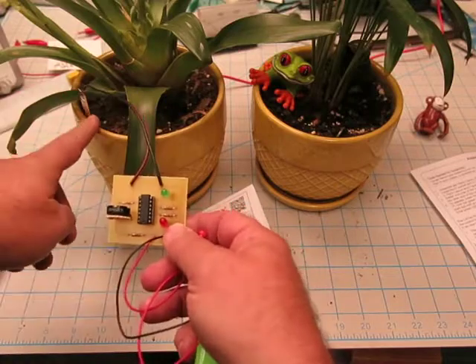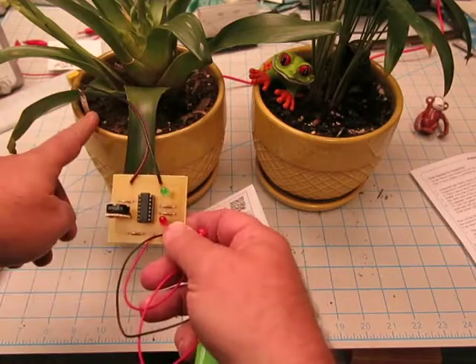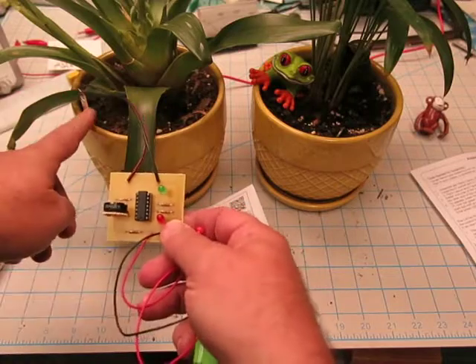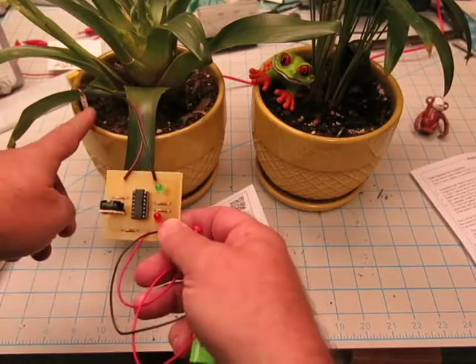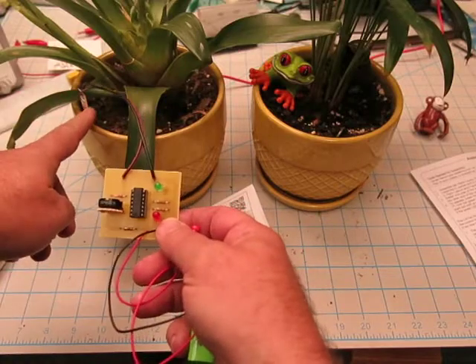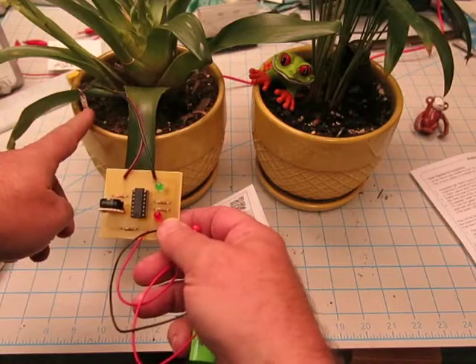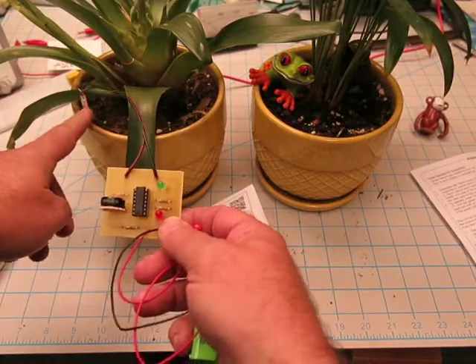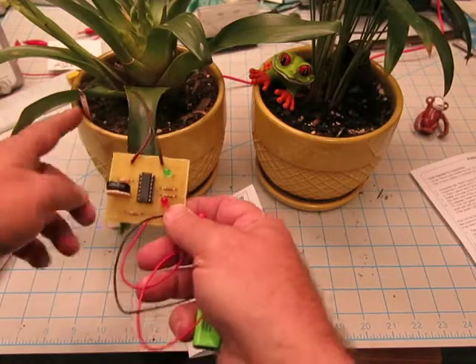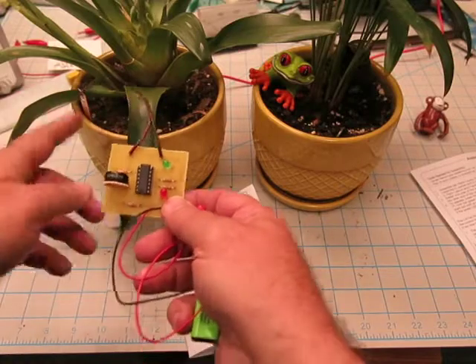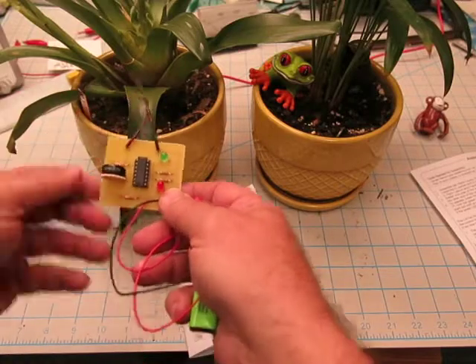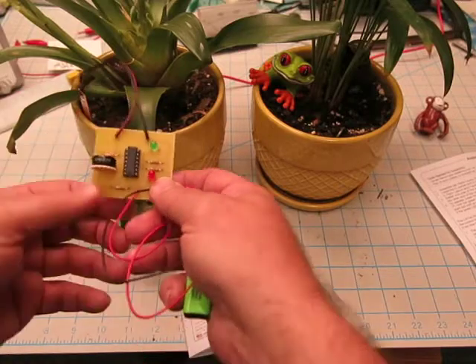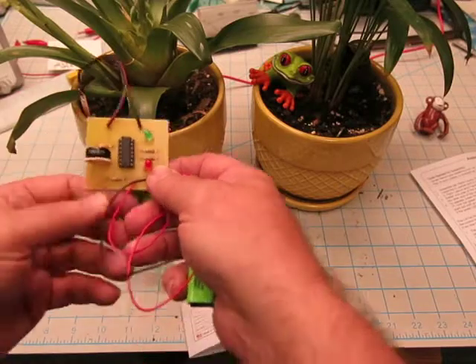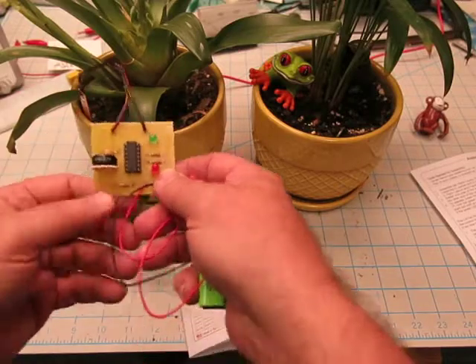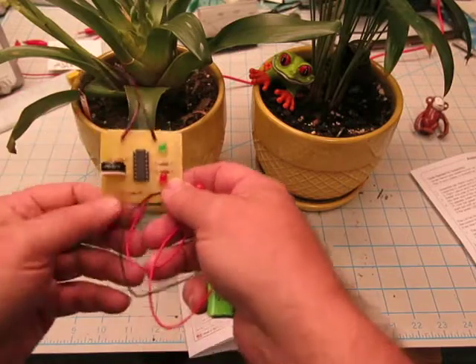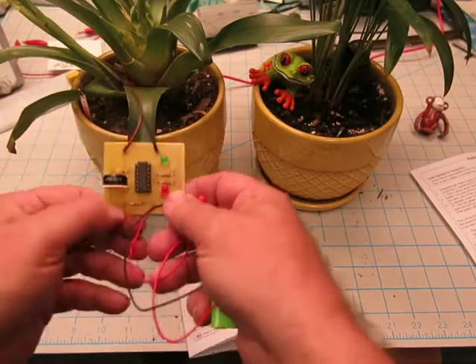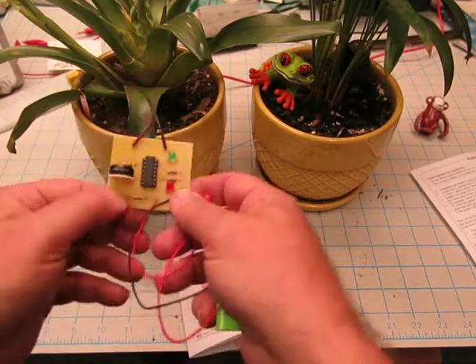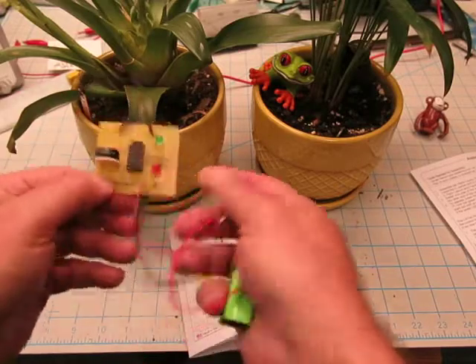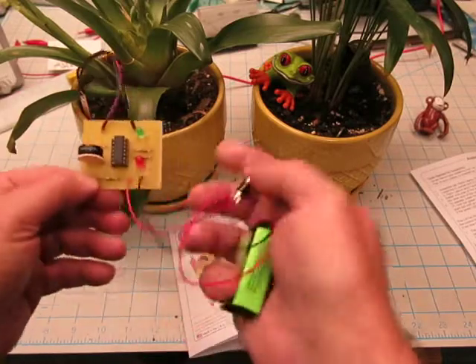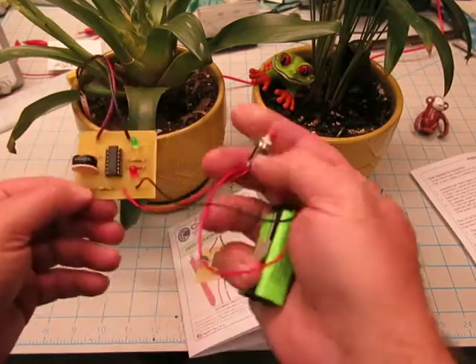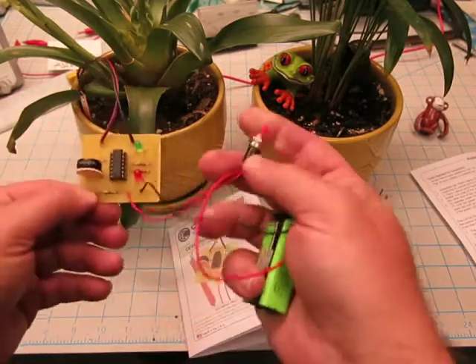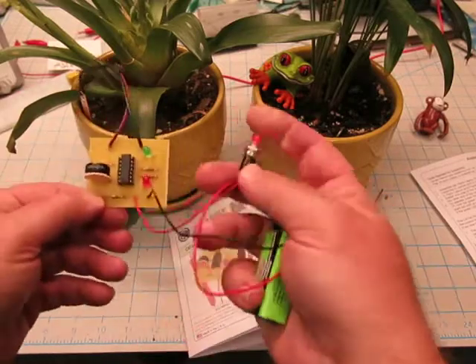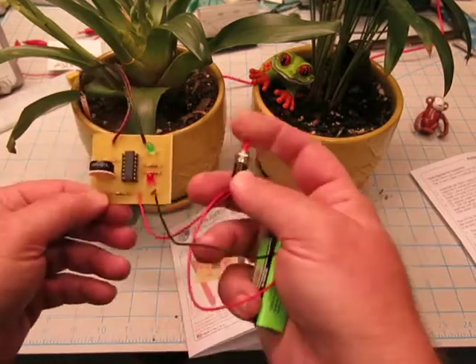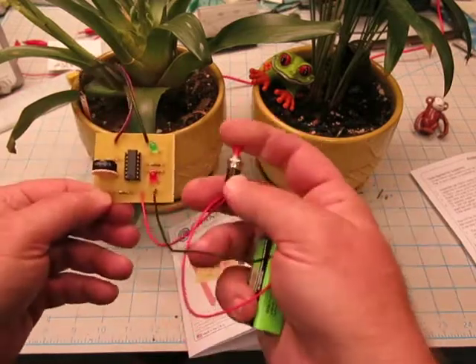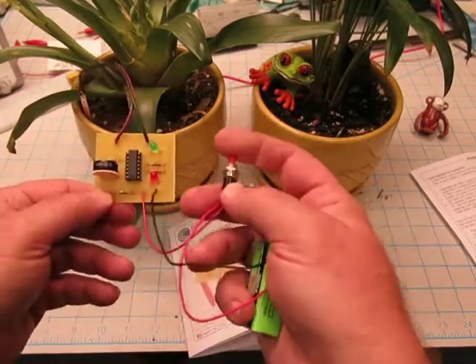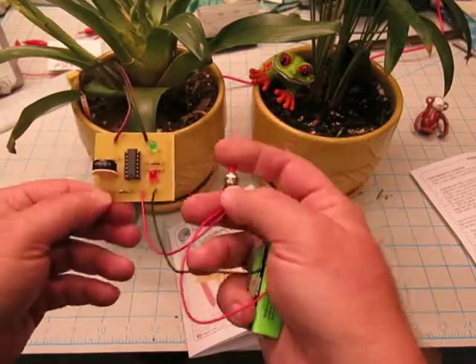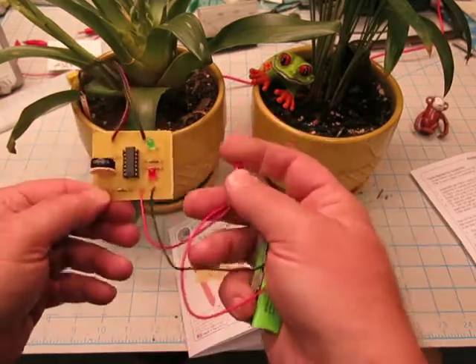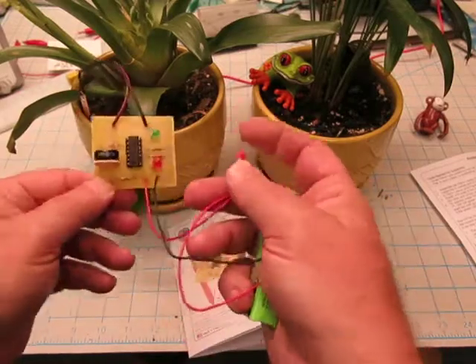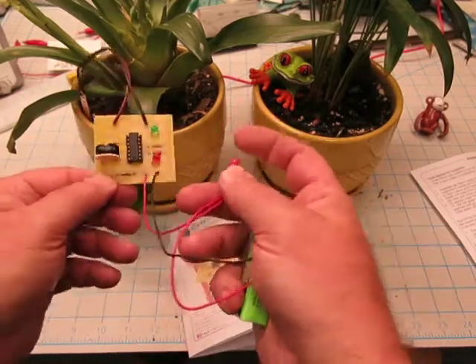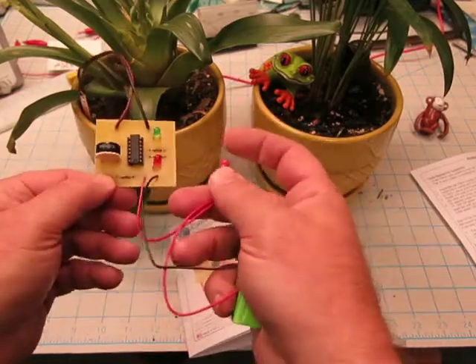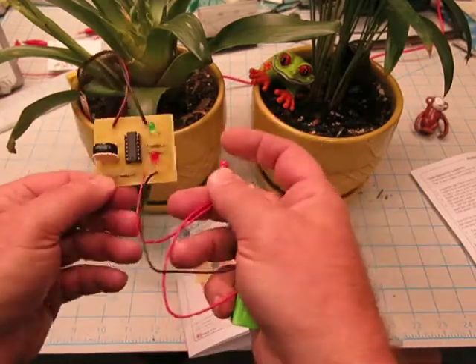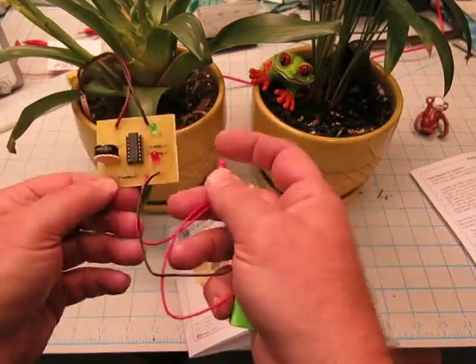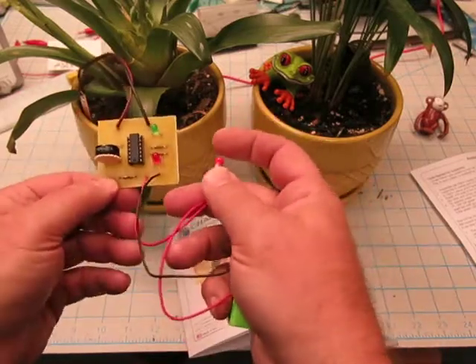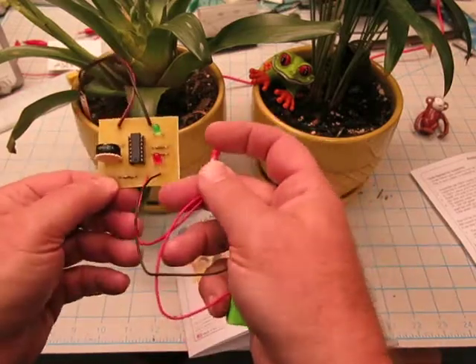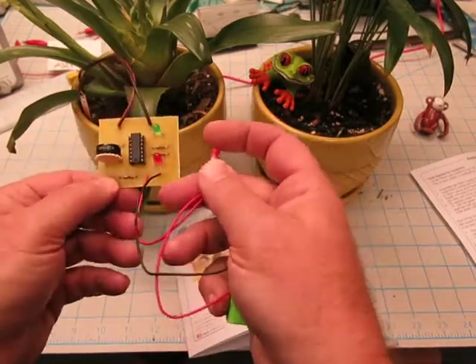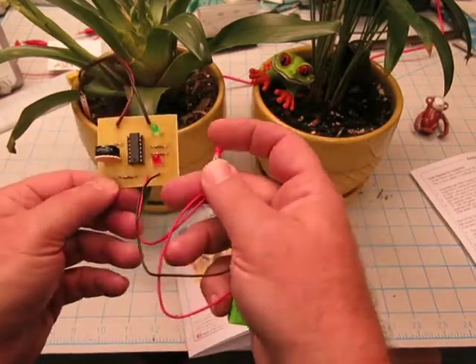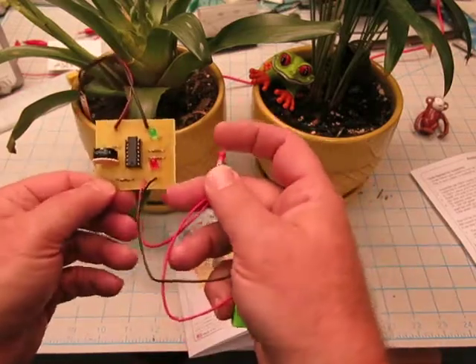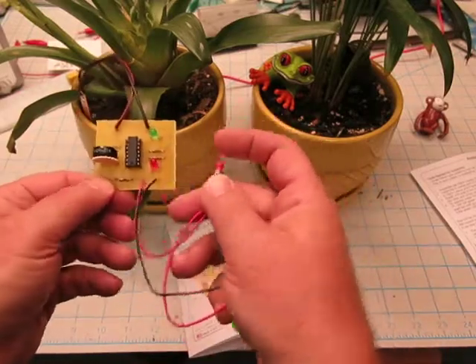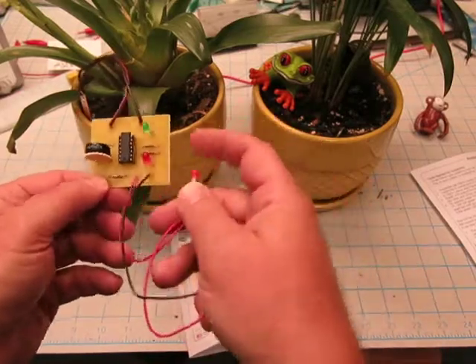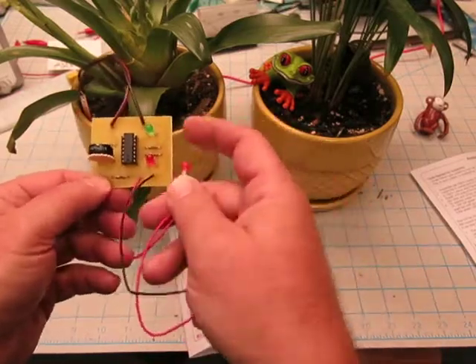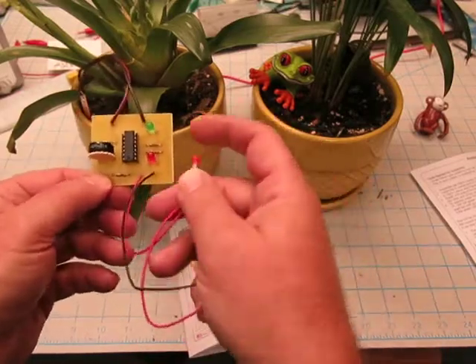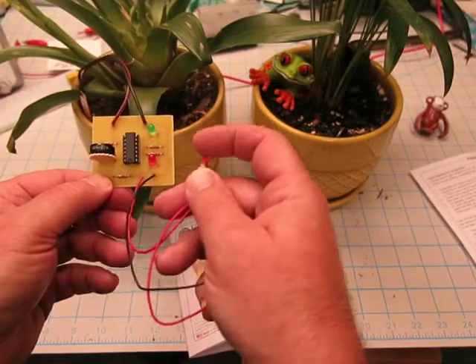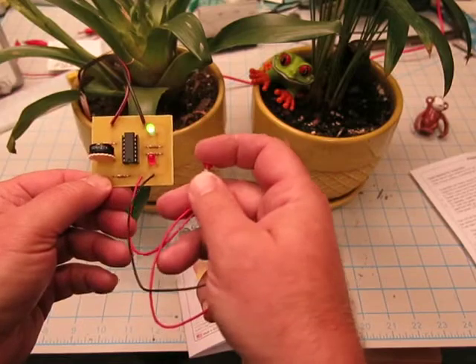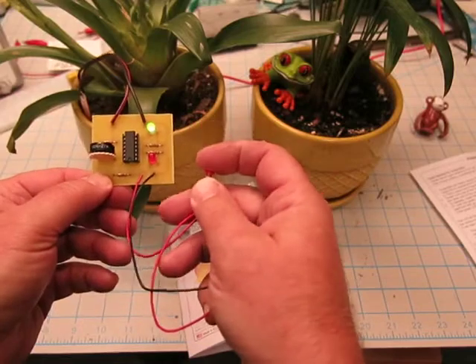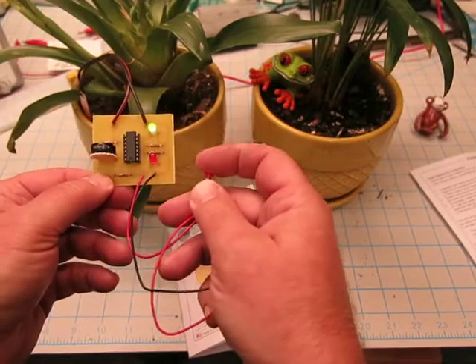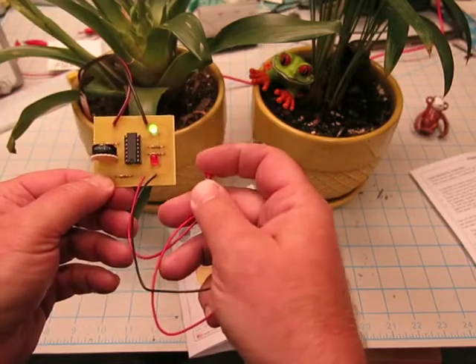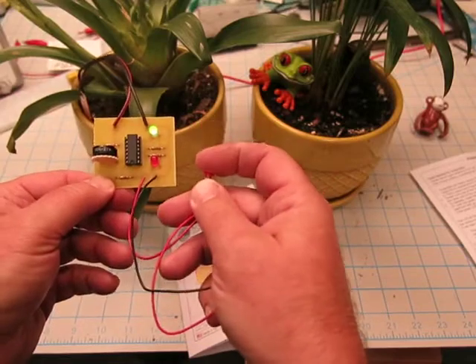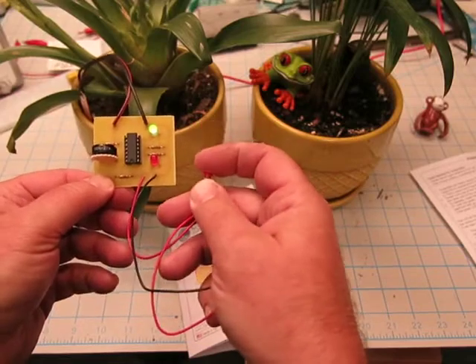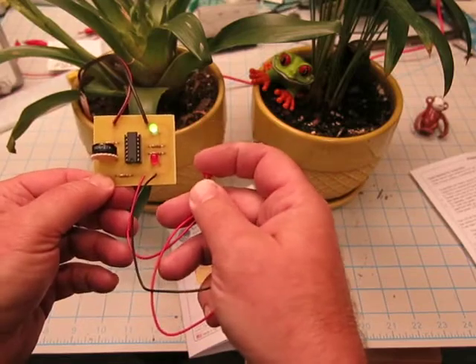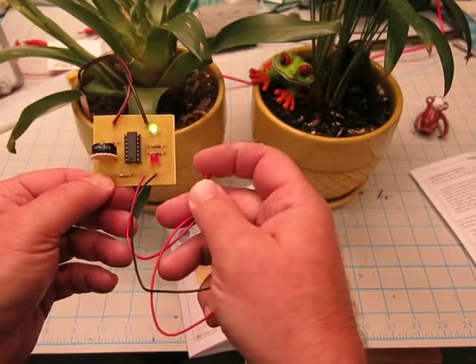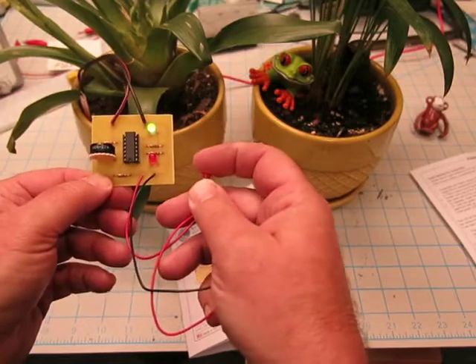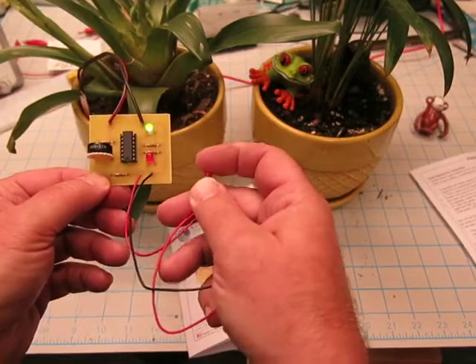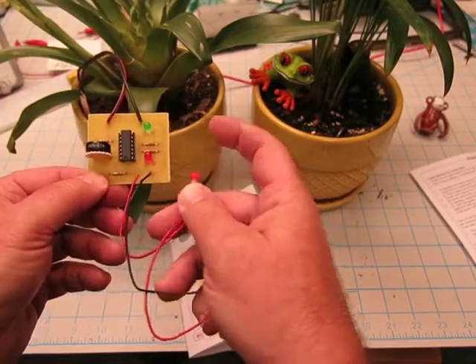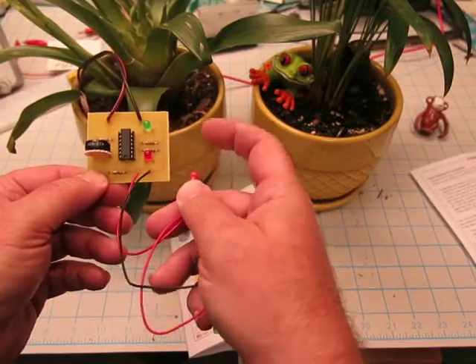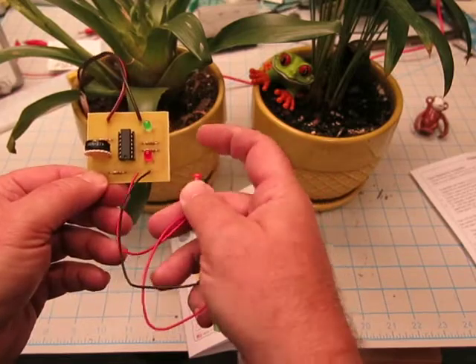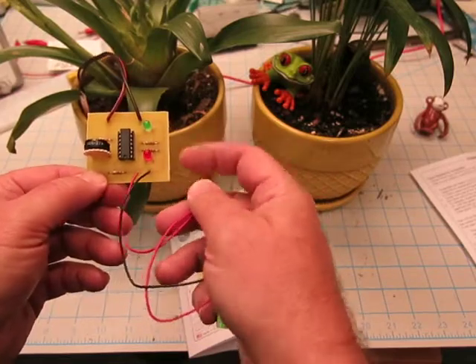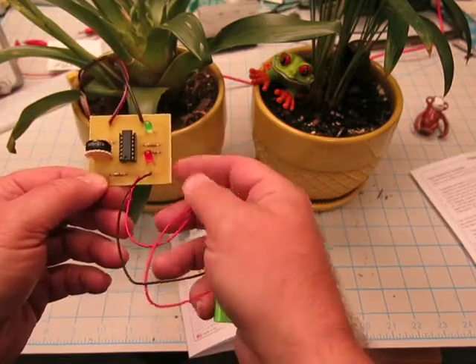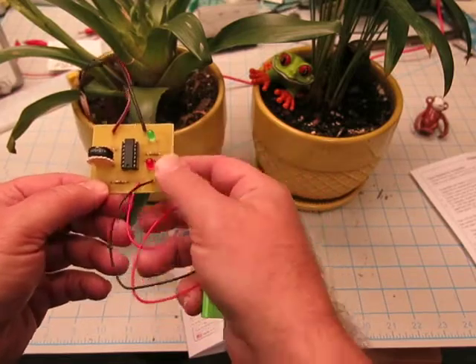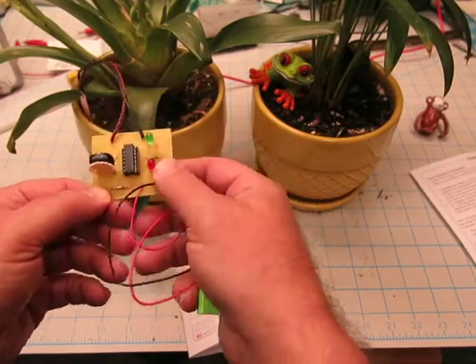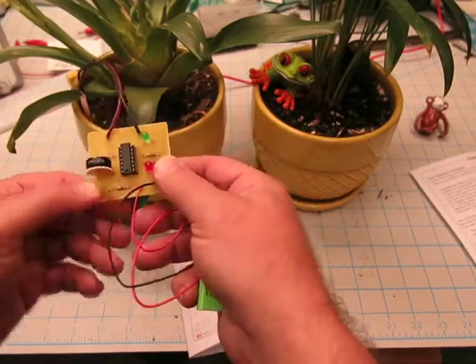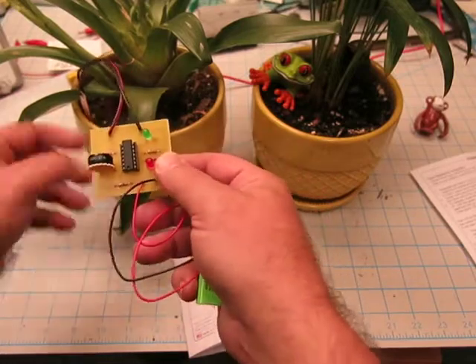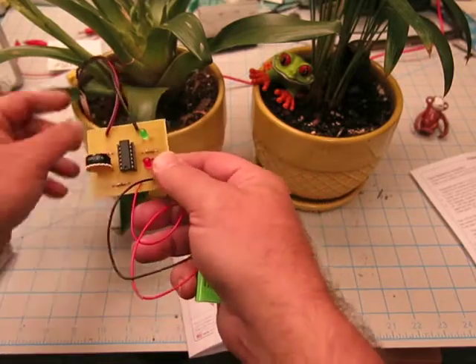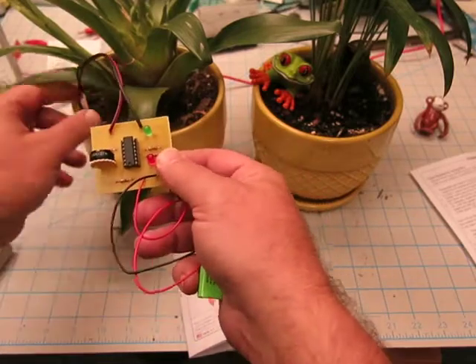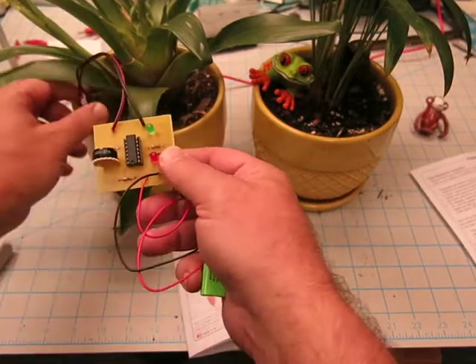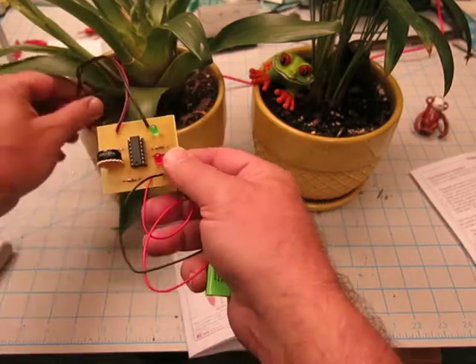I put the probe in the pot, I have a trigger, and I'm all ready to go. There's water detected there.